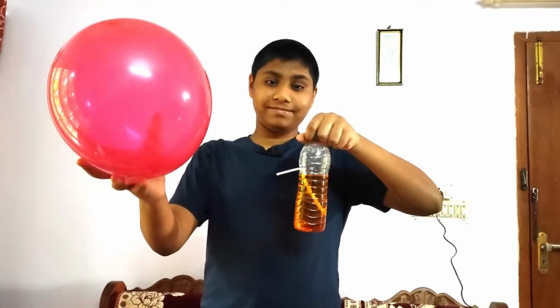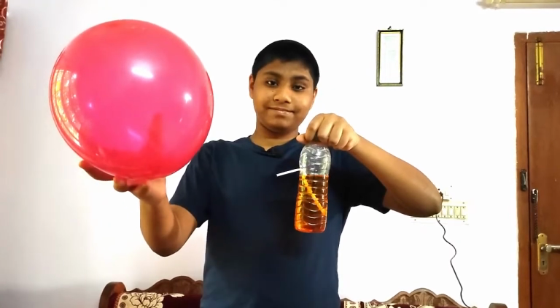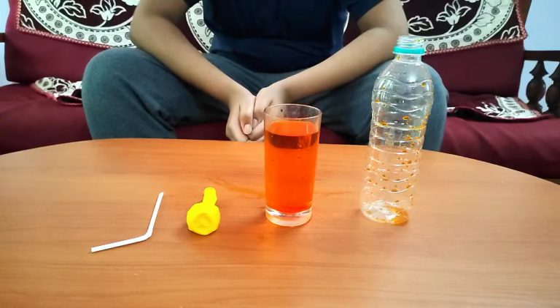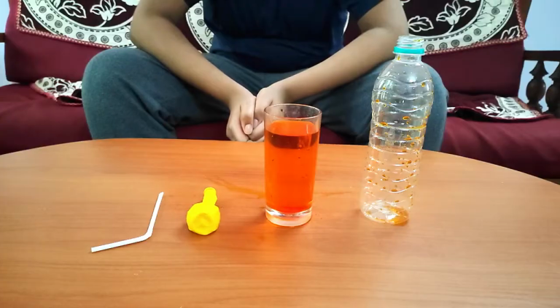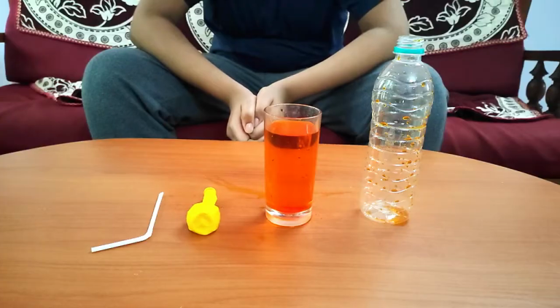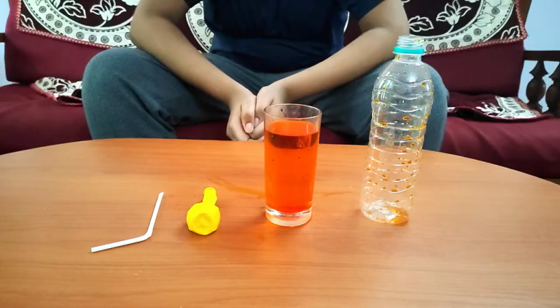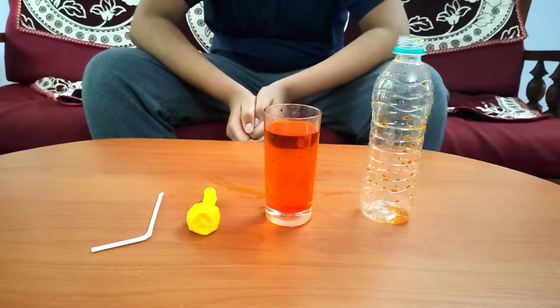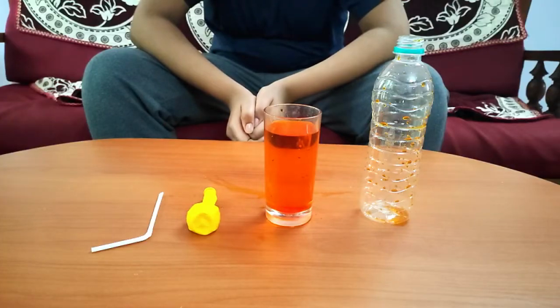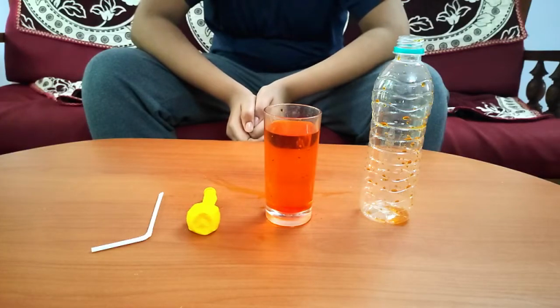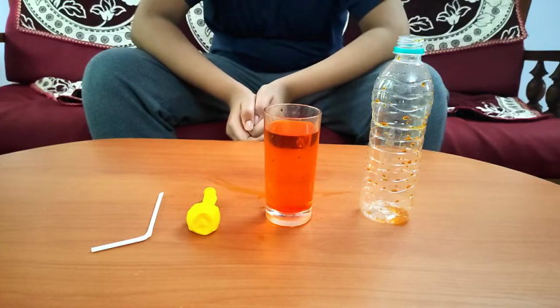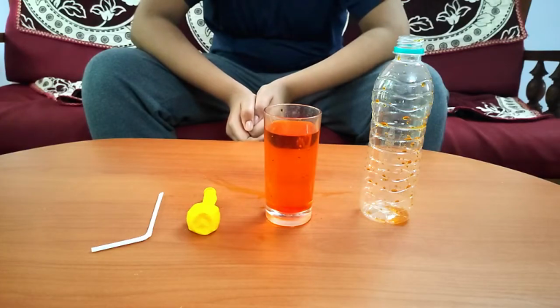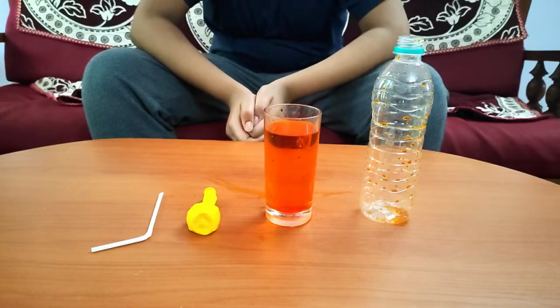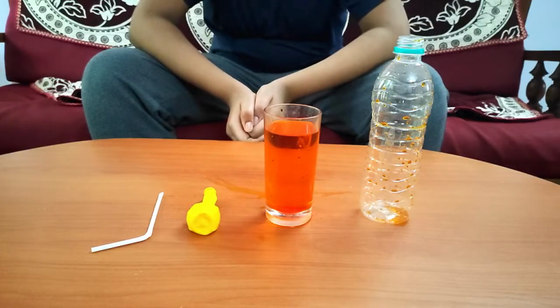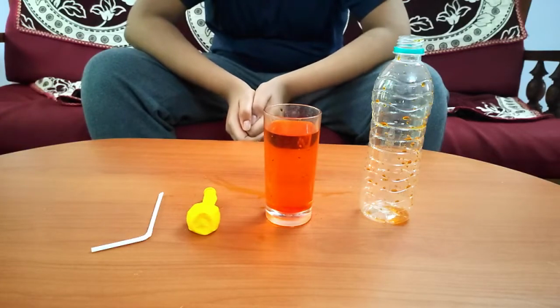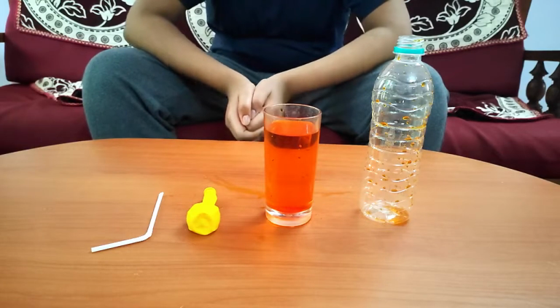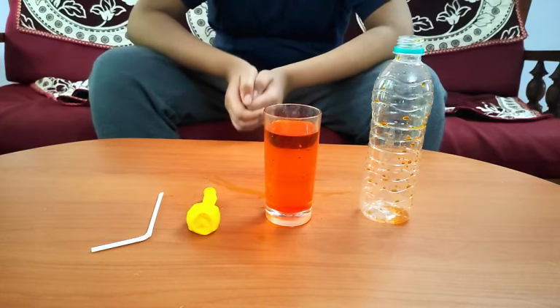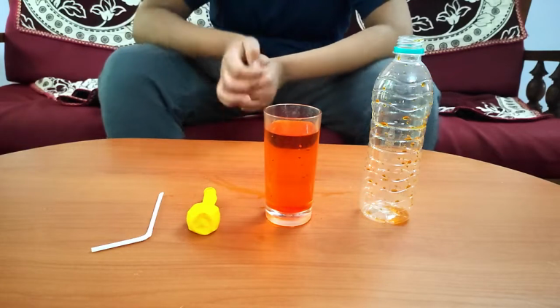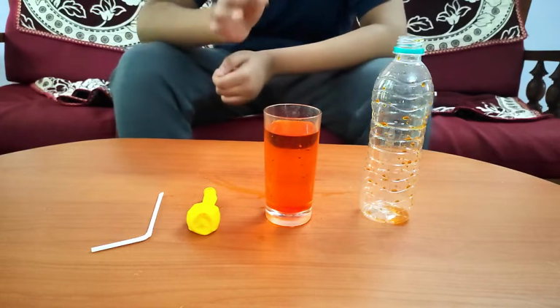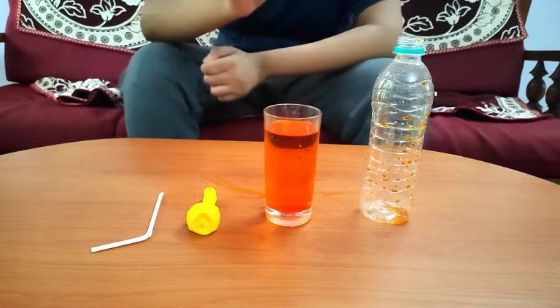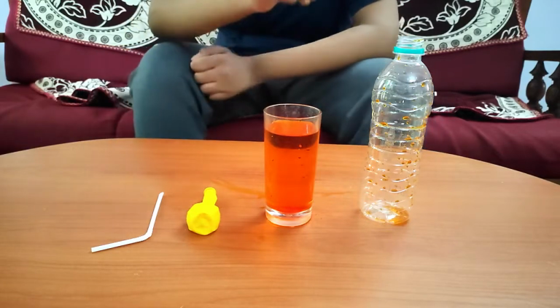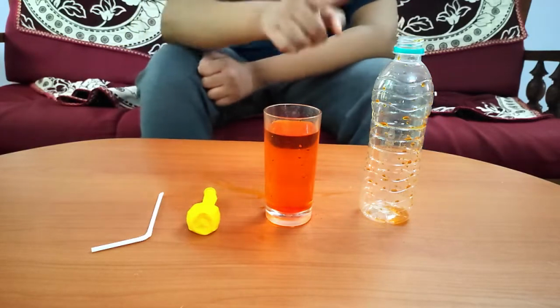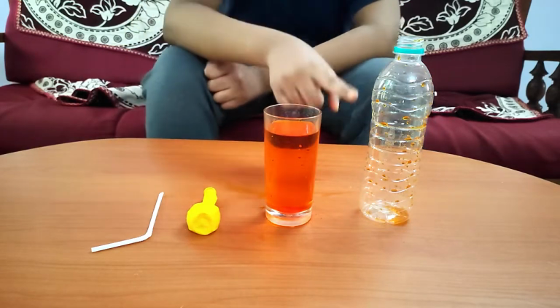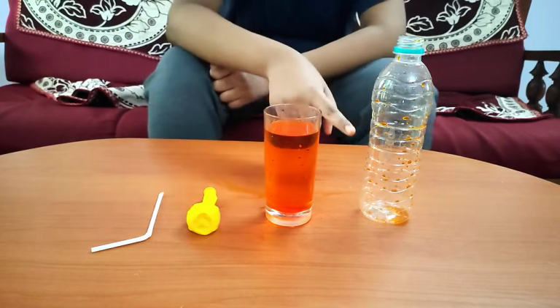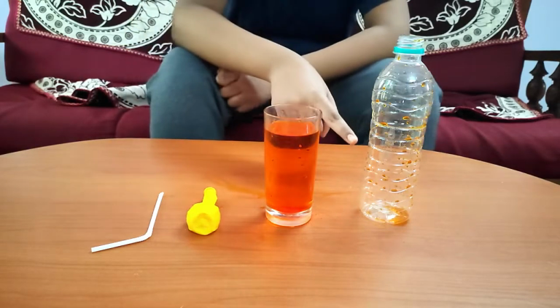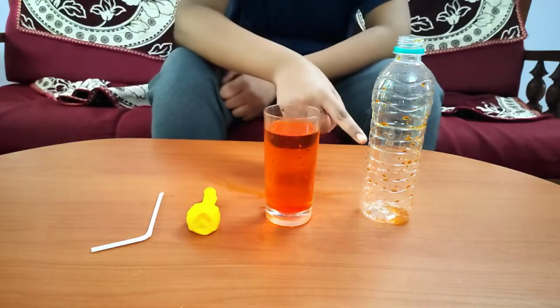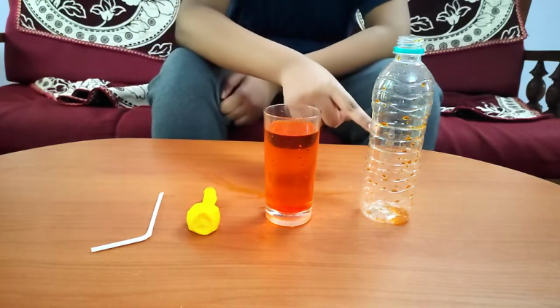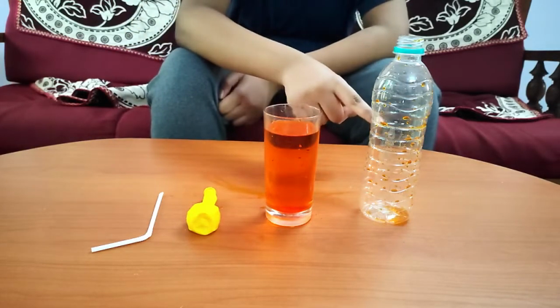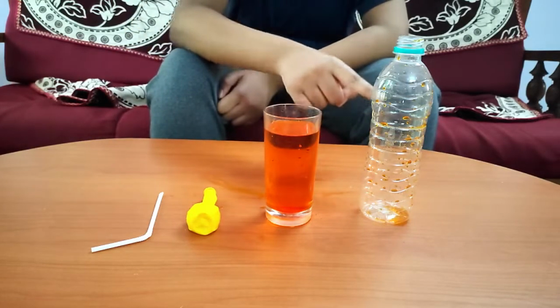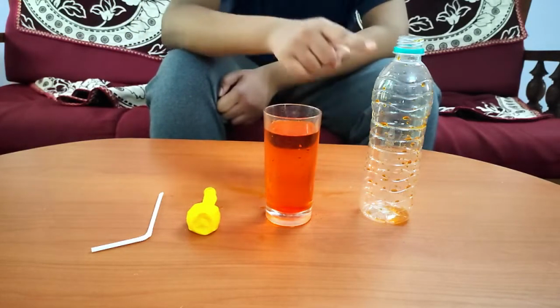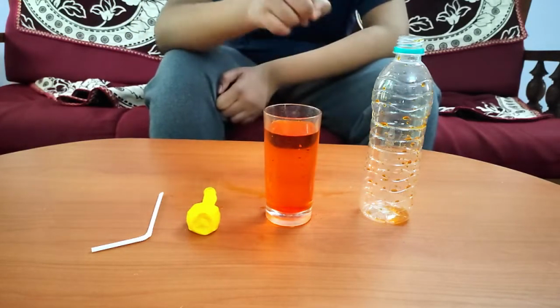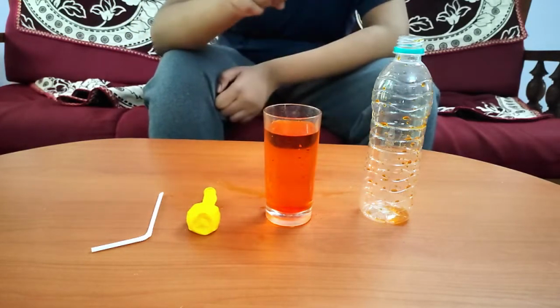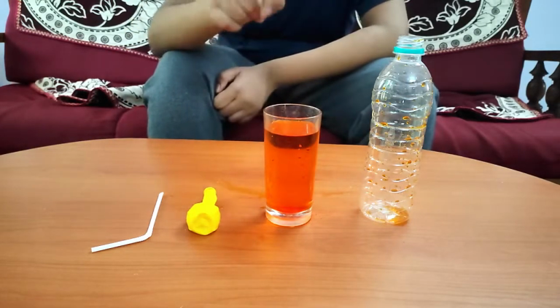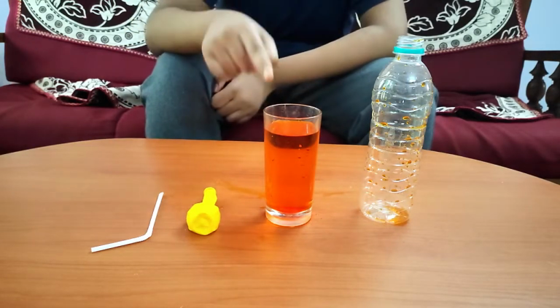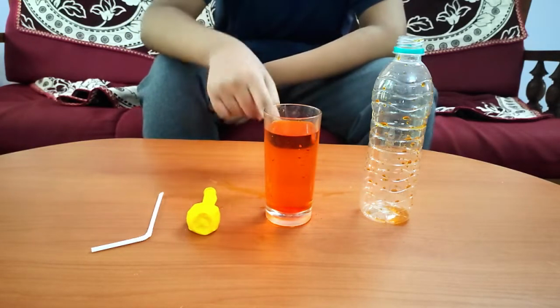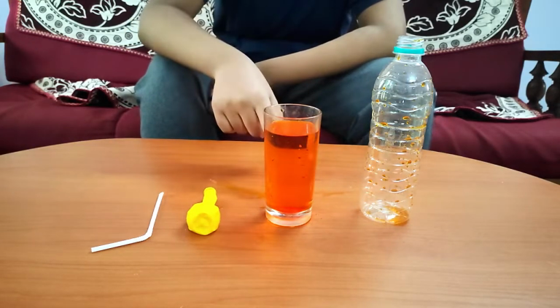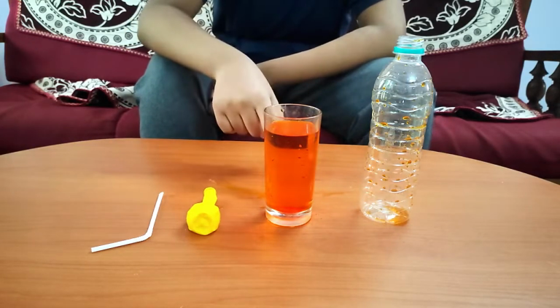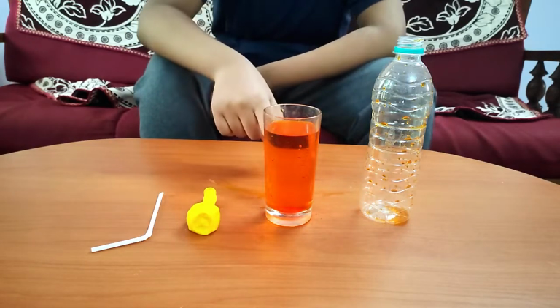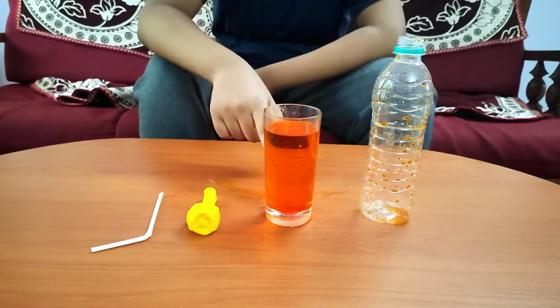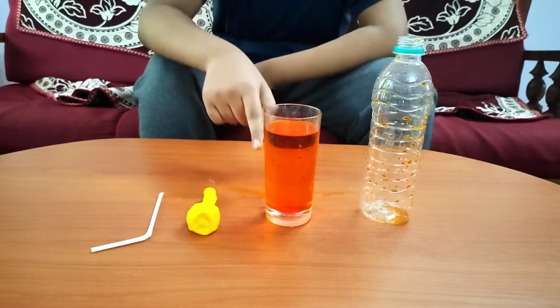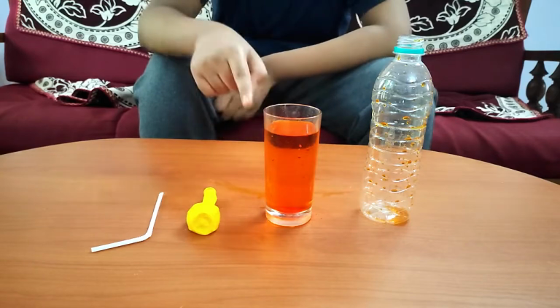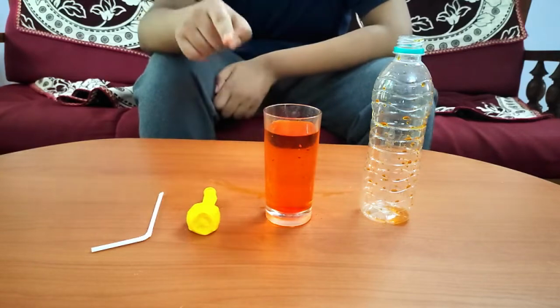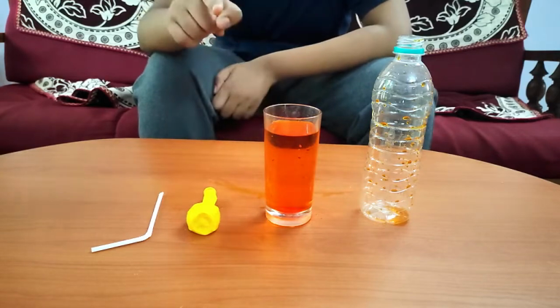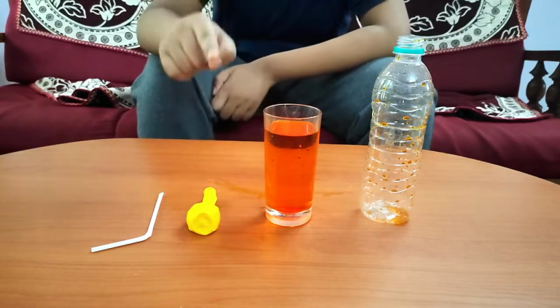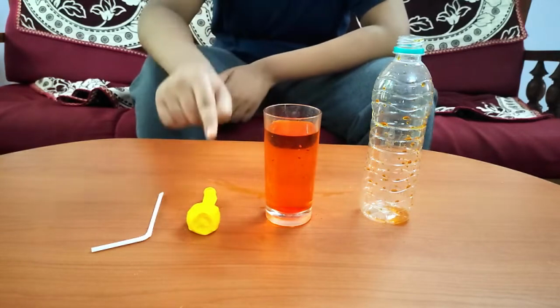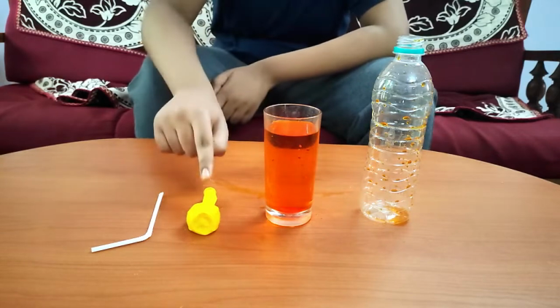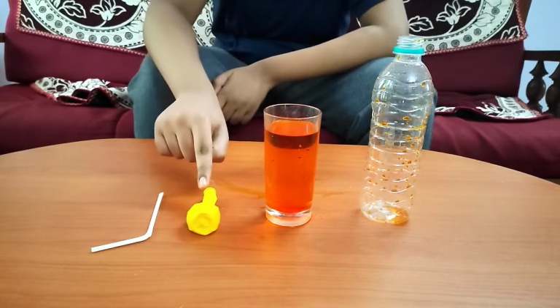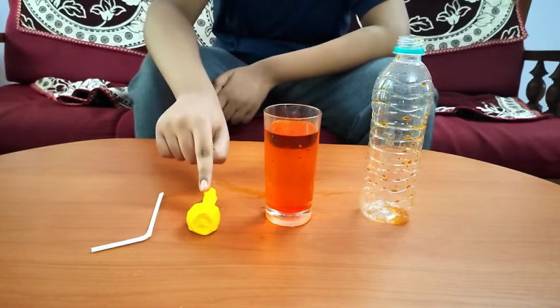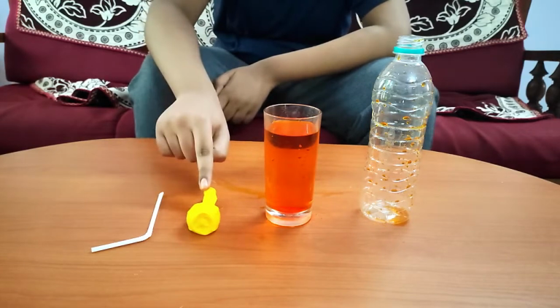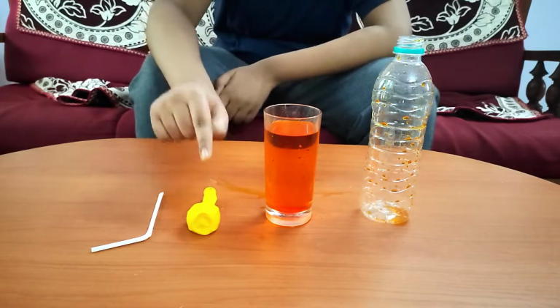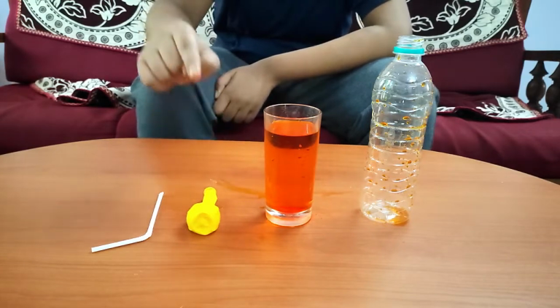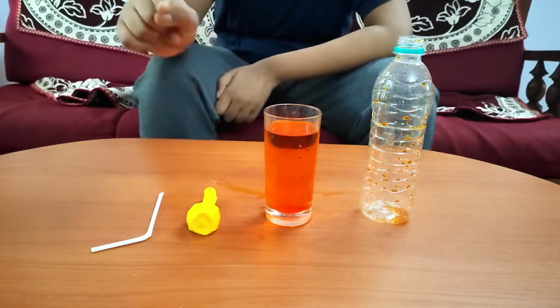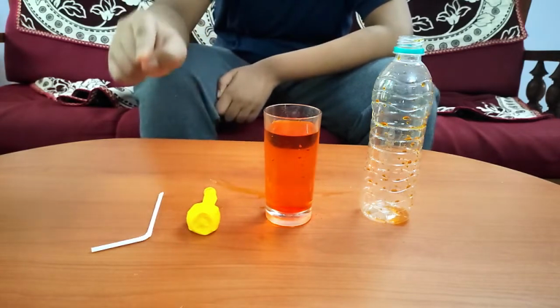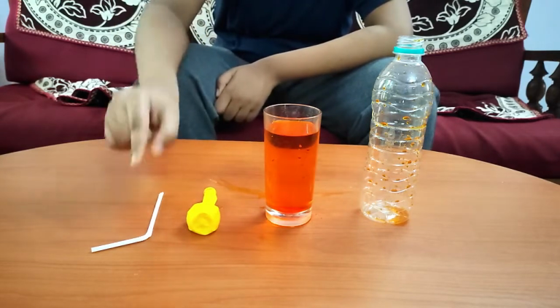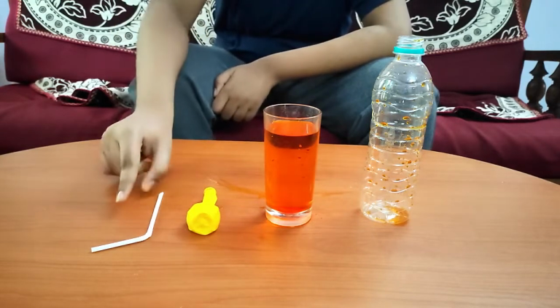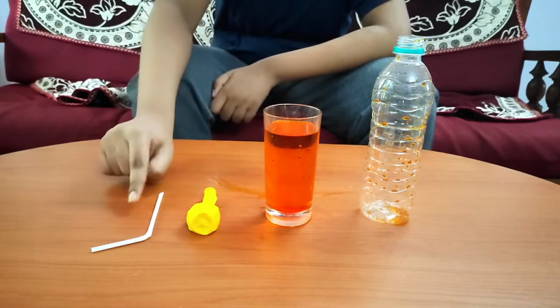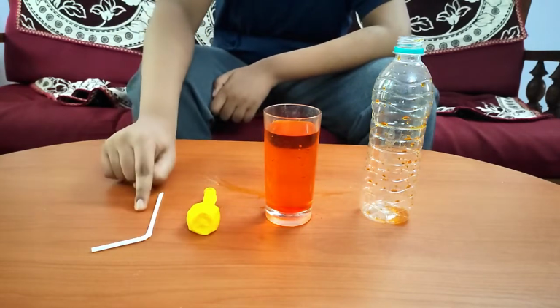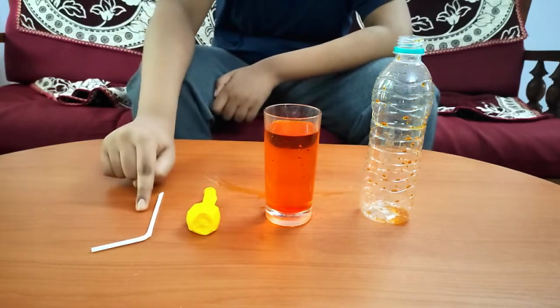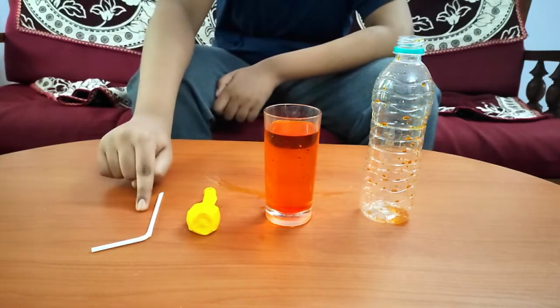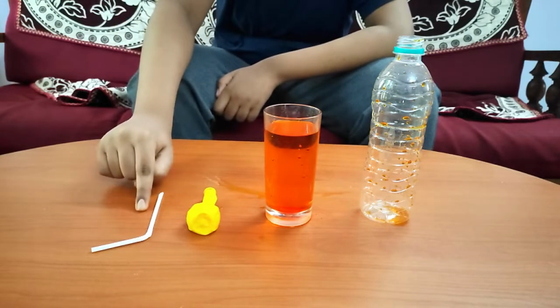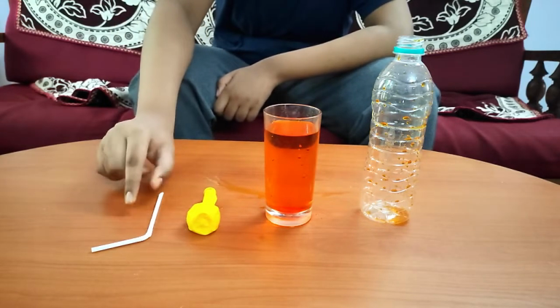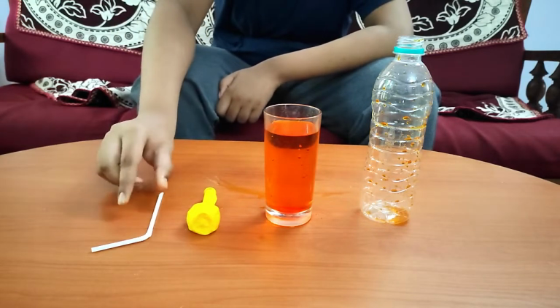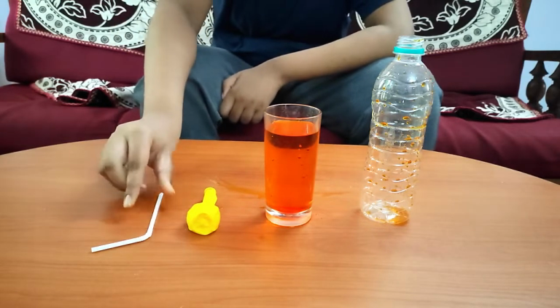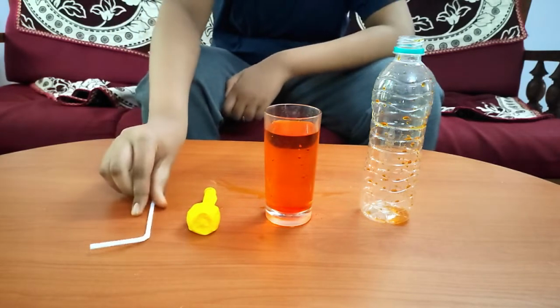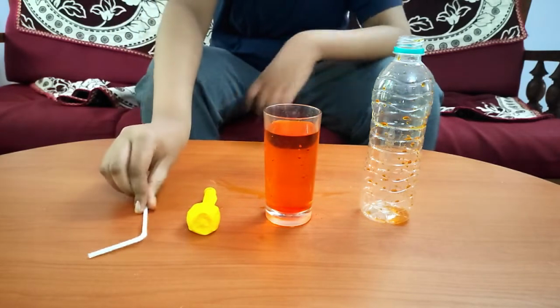For this activity we need a water bottle, colored water, a balloon, and a bendy straw.